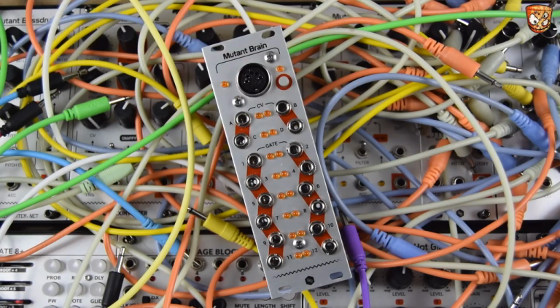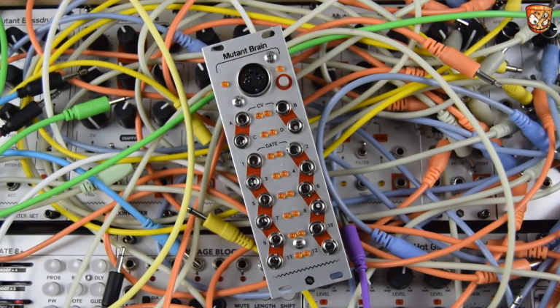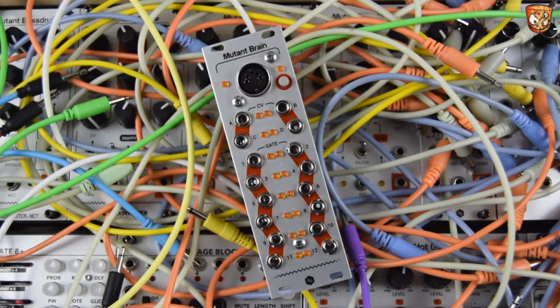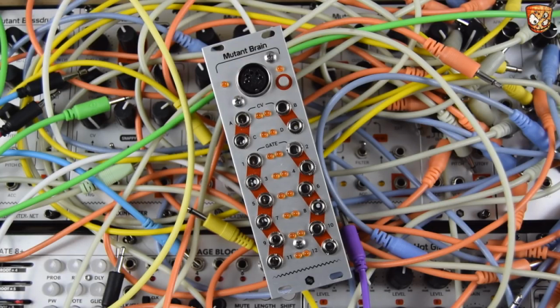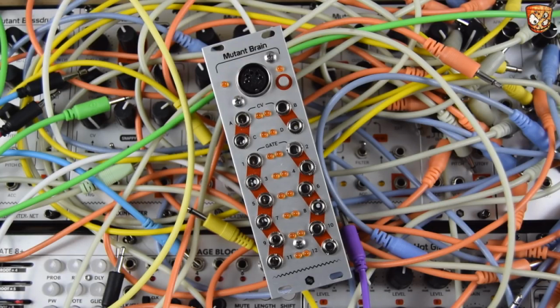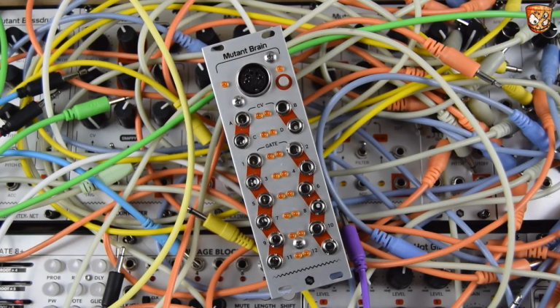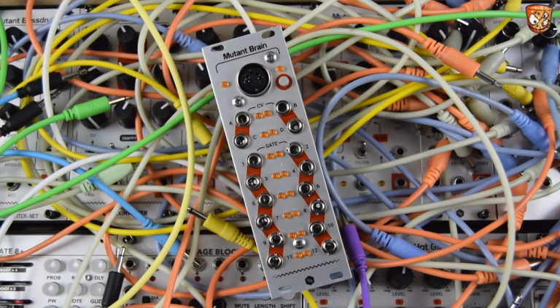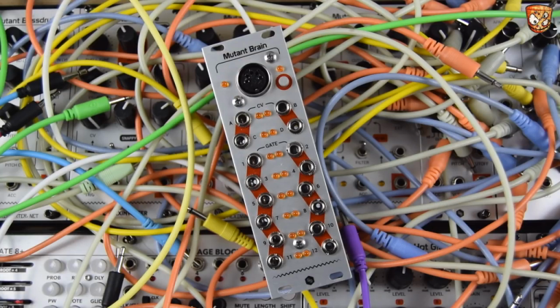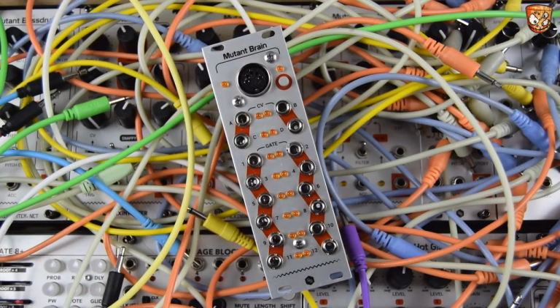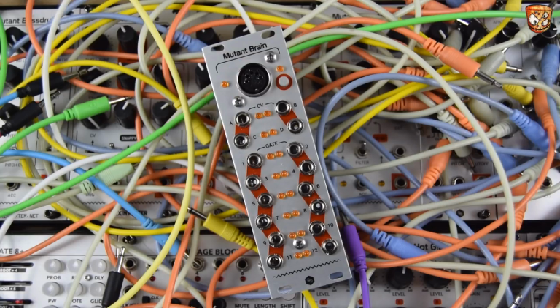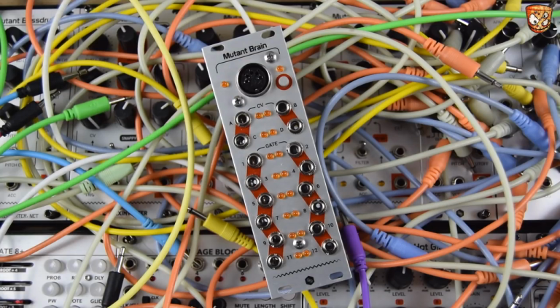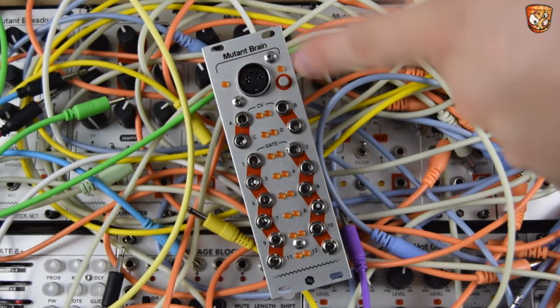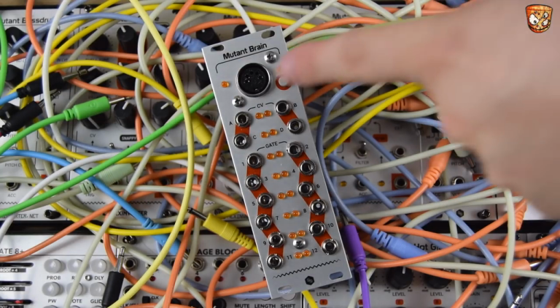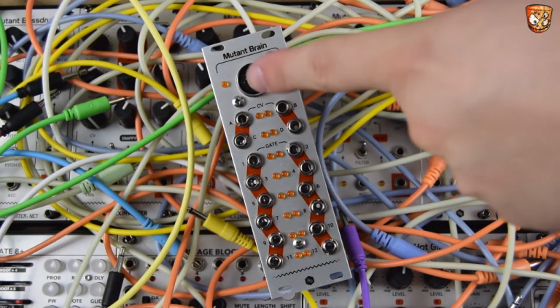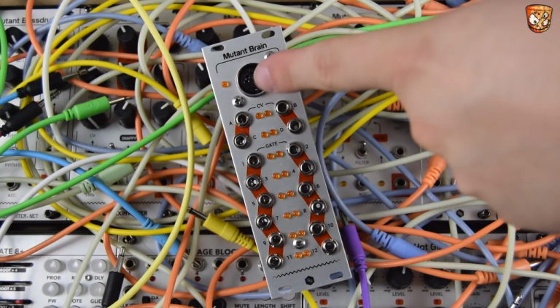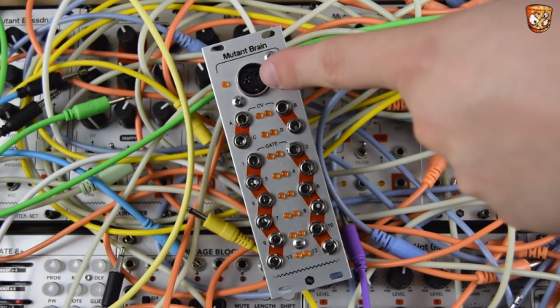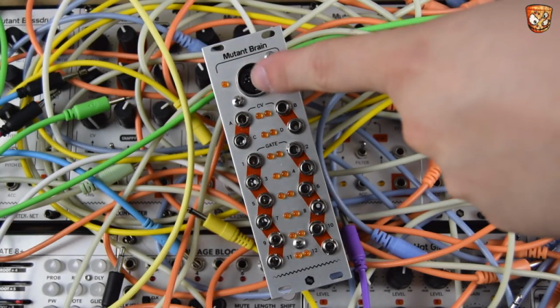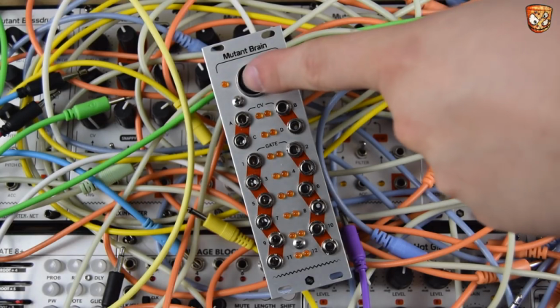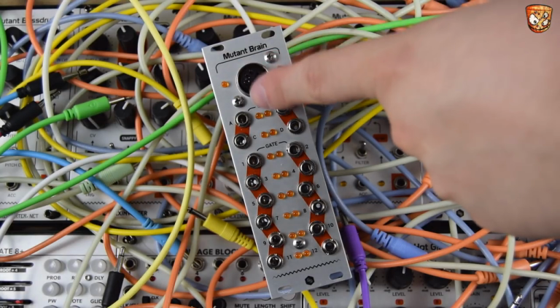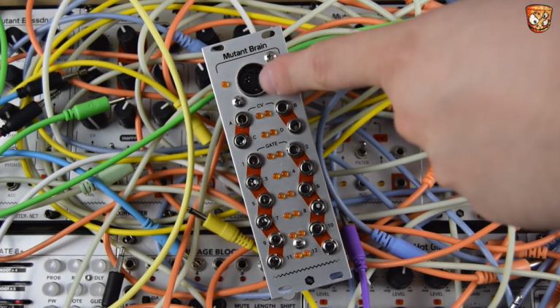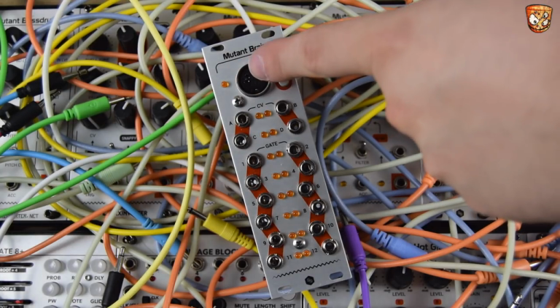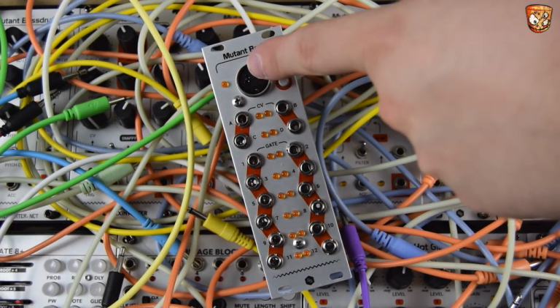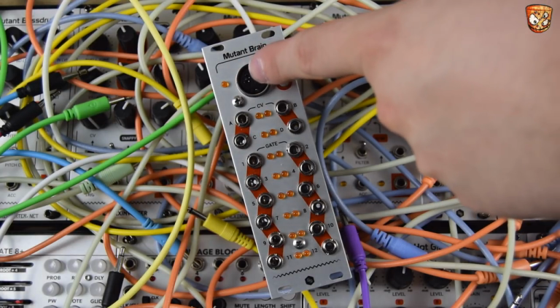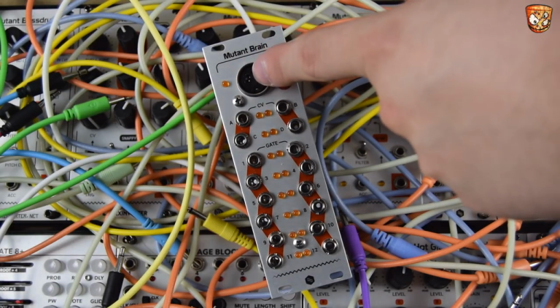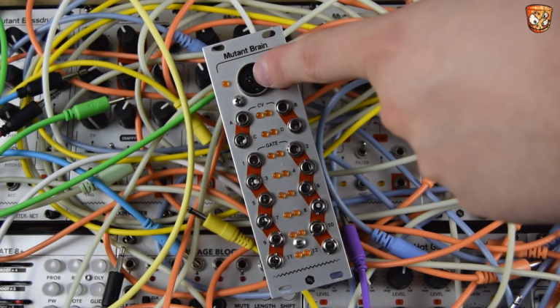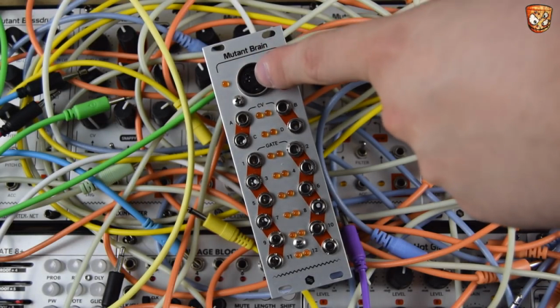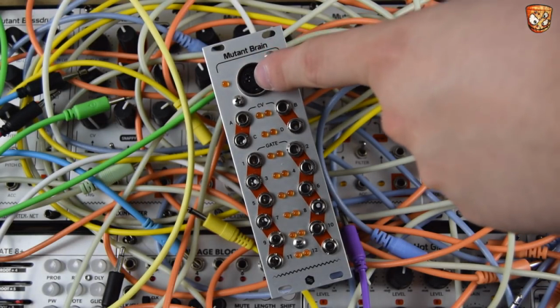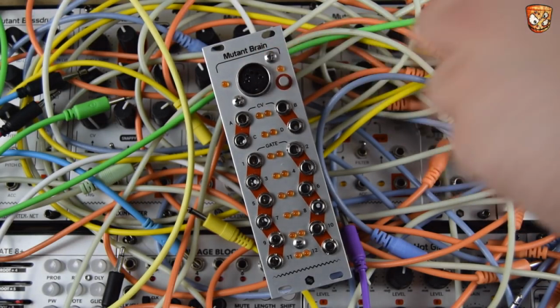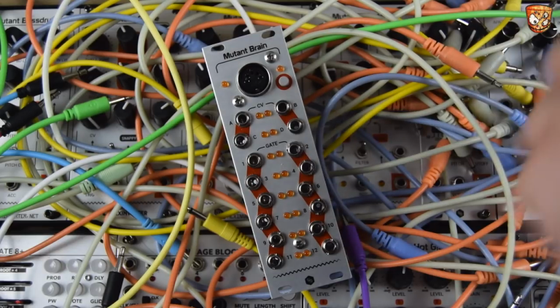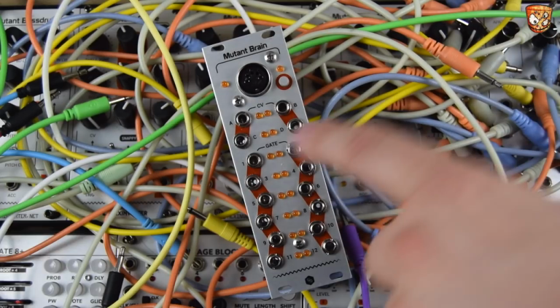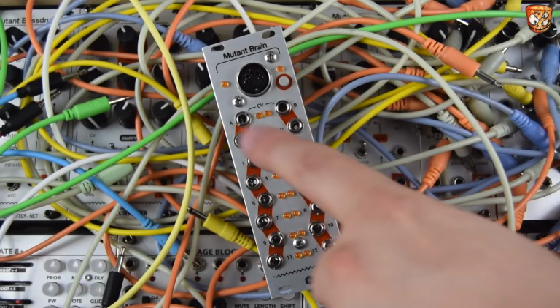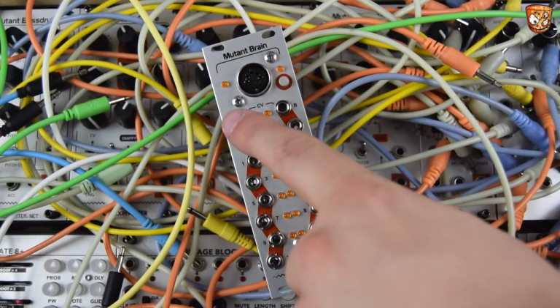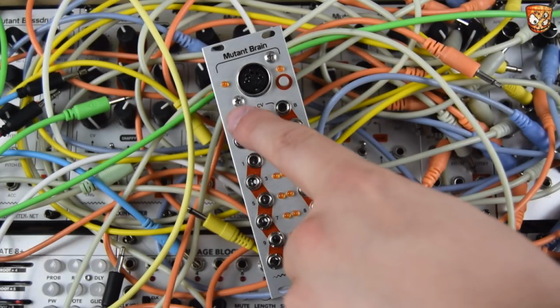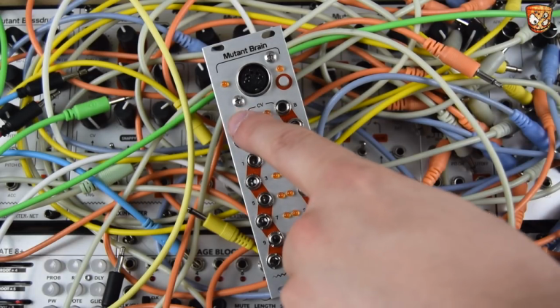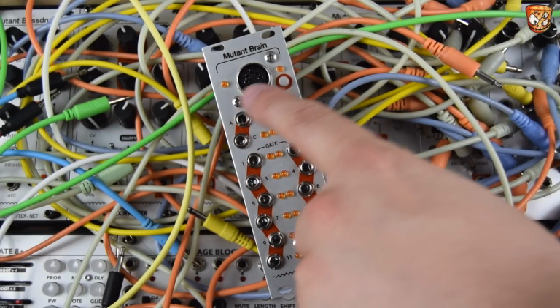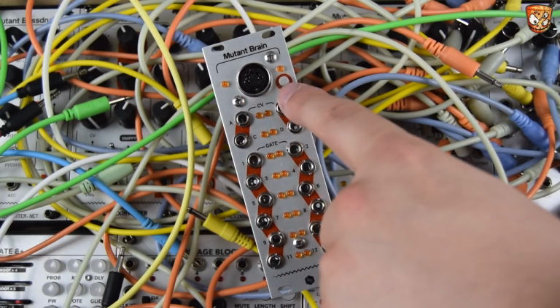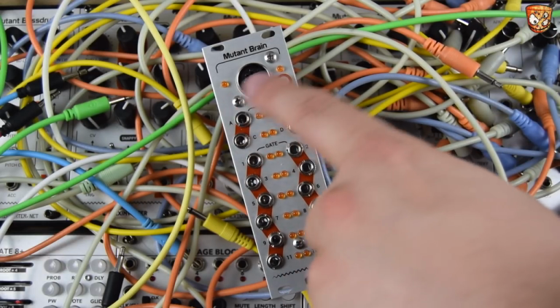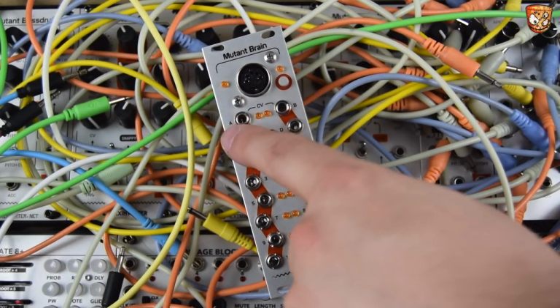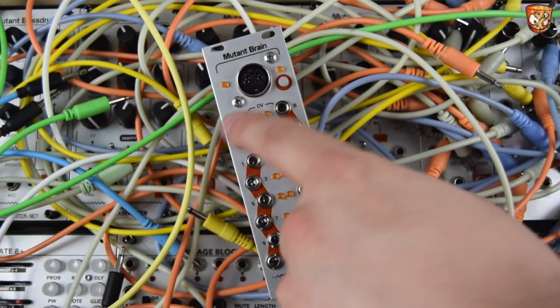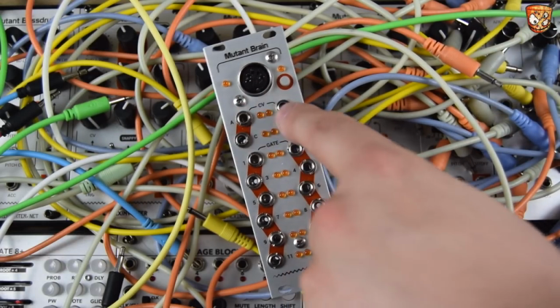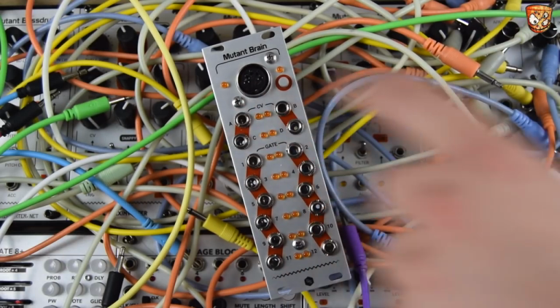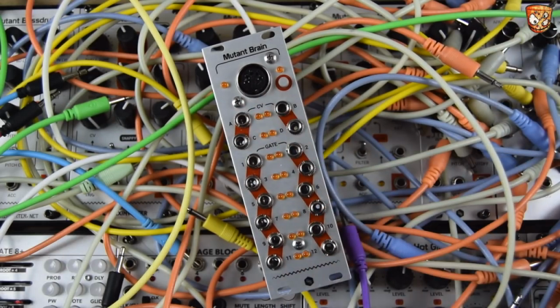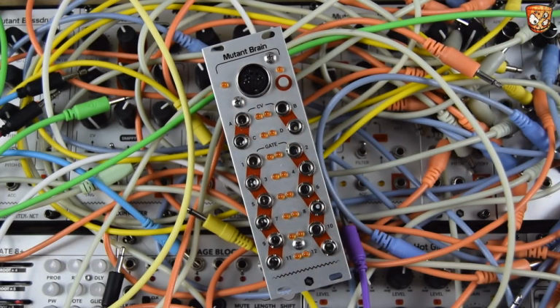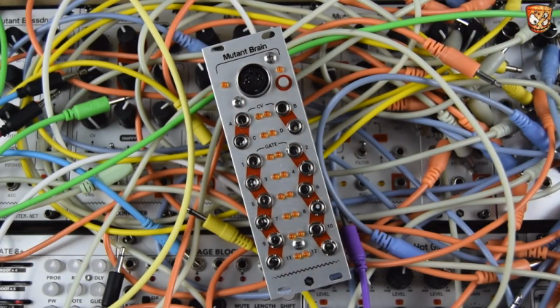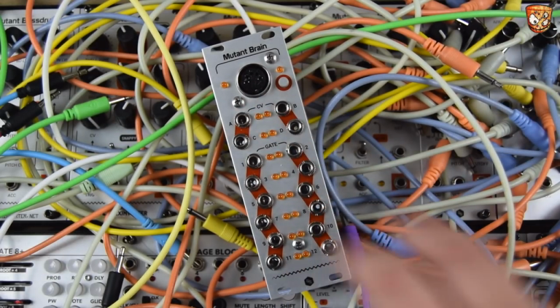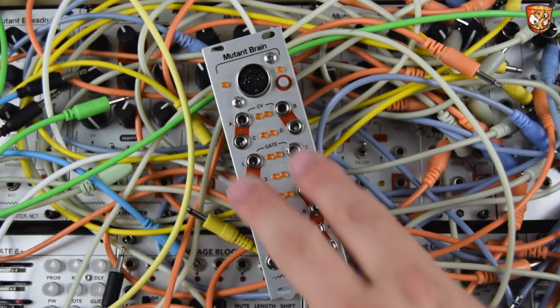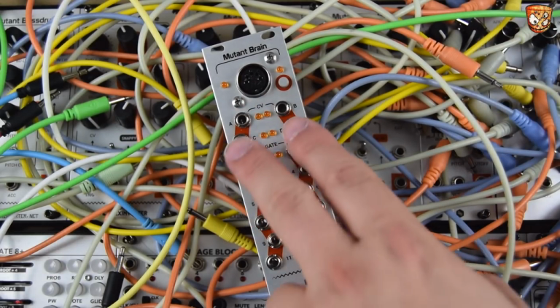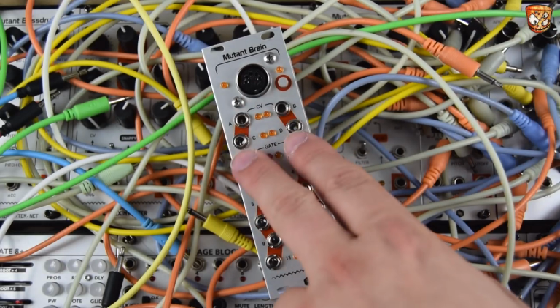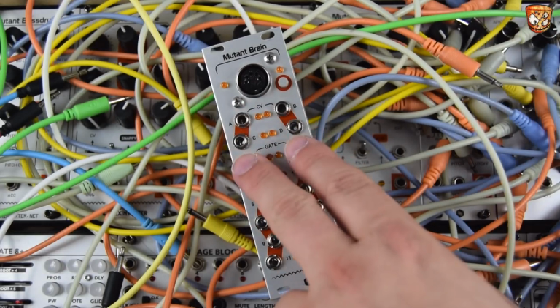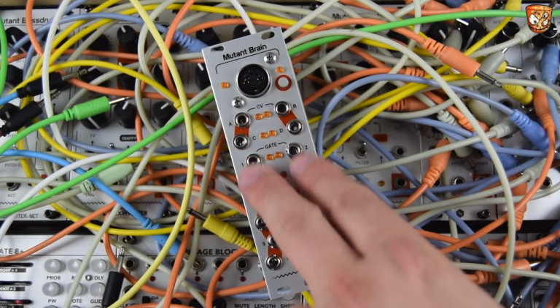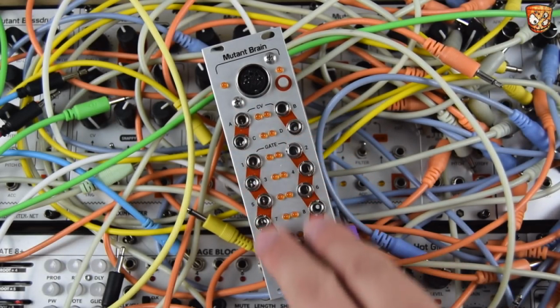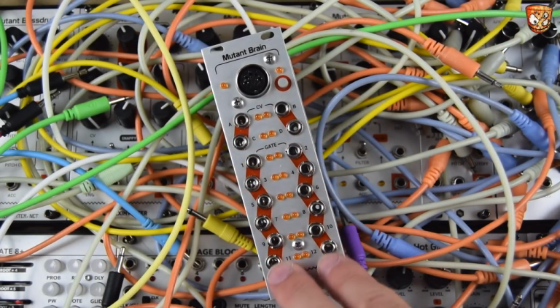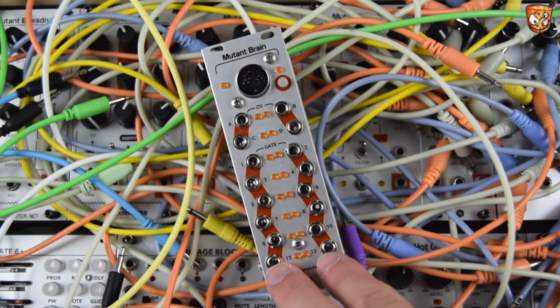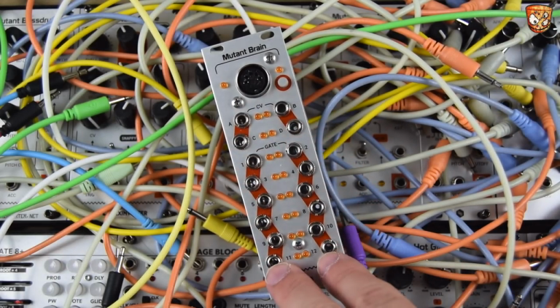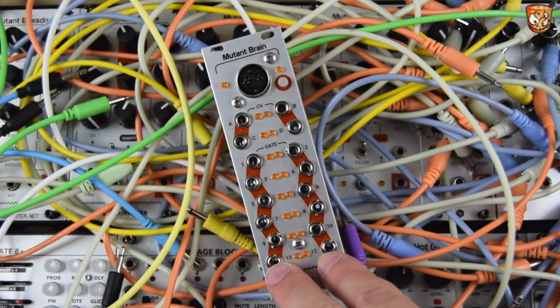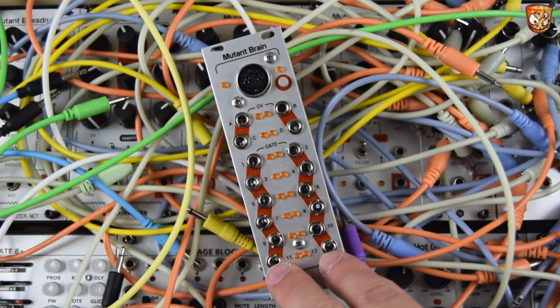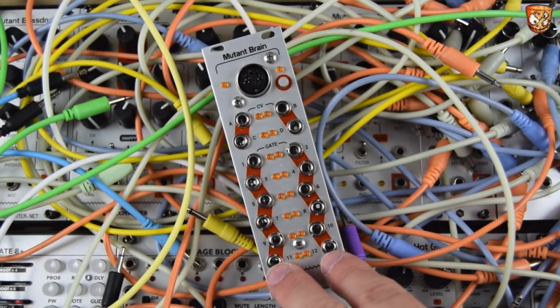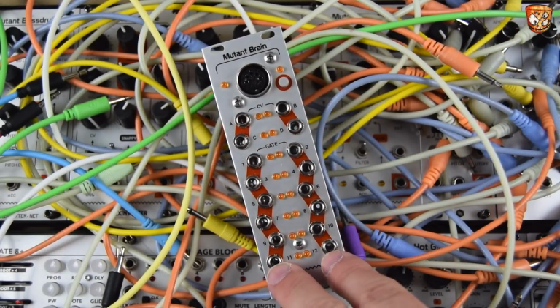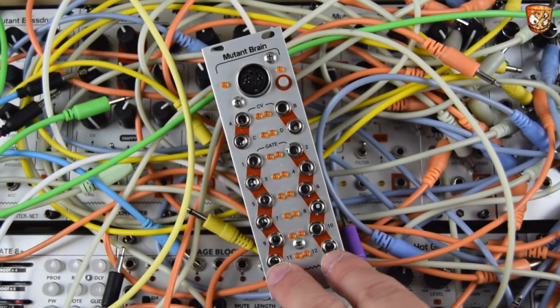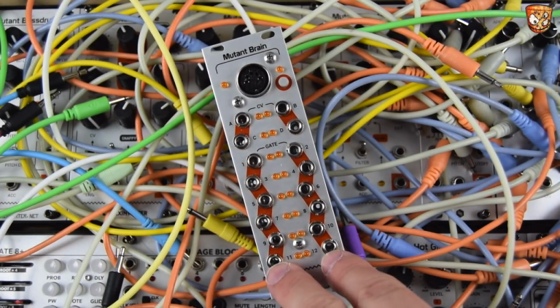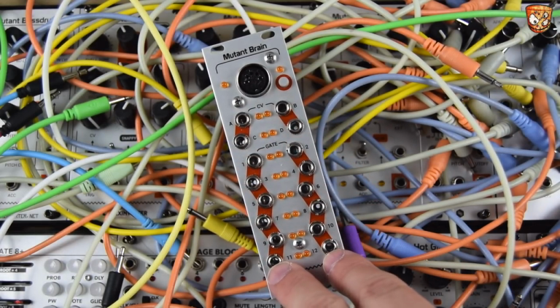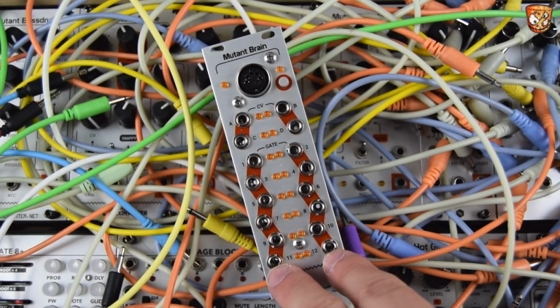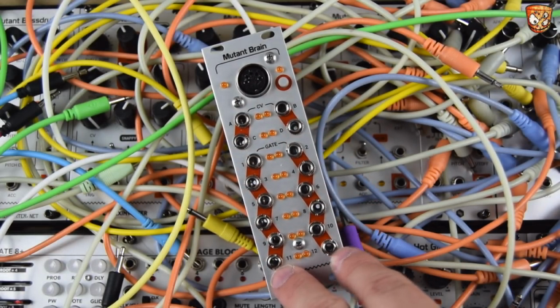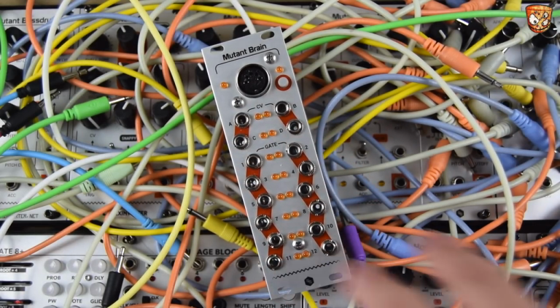As you can see: MIDI device, MIDI port, 4 CV outputs and 12 gate outputs.